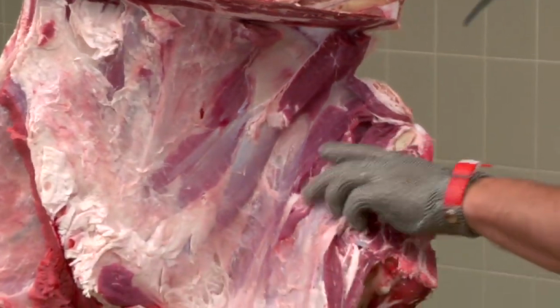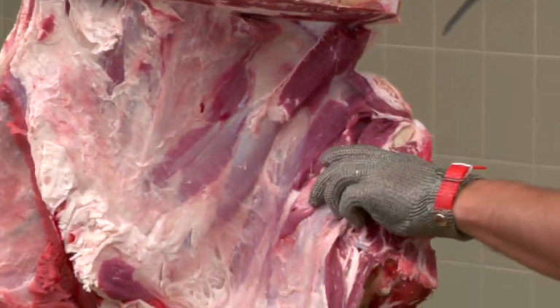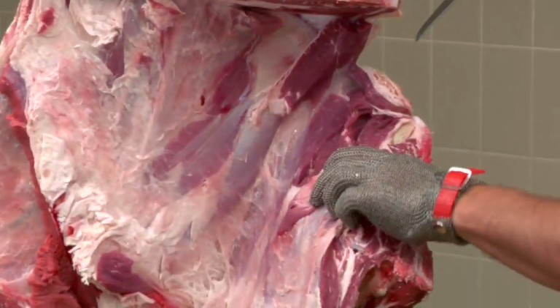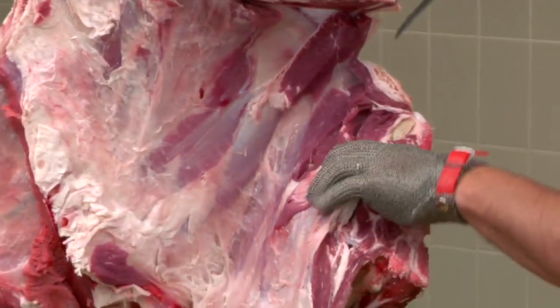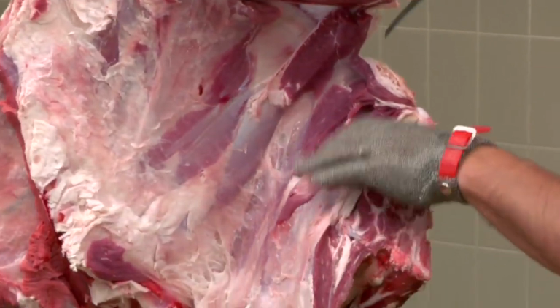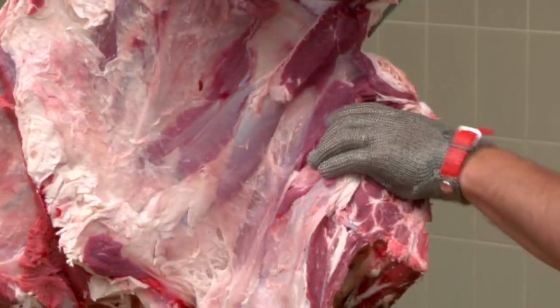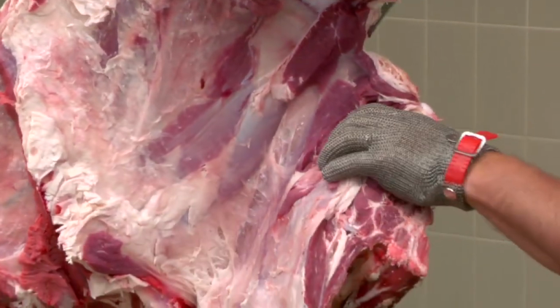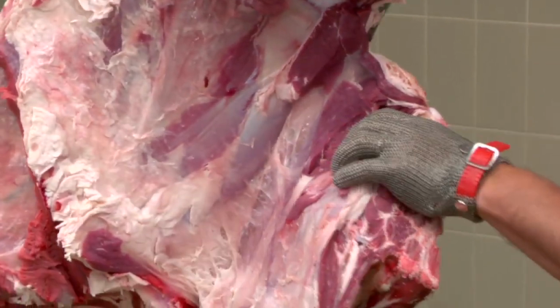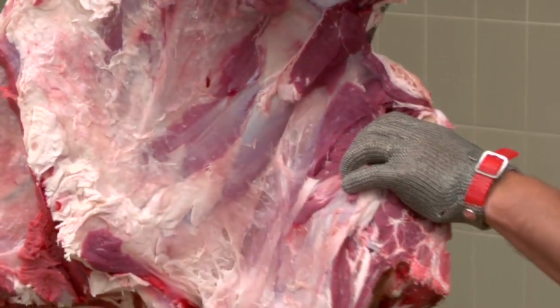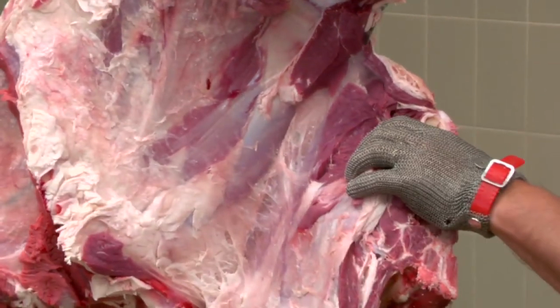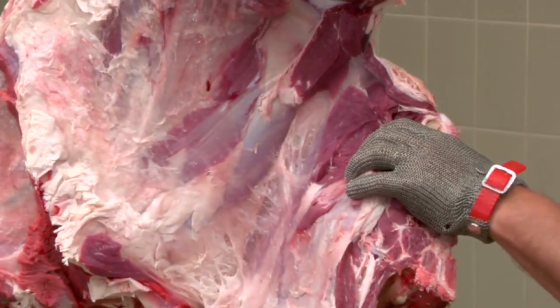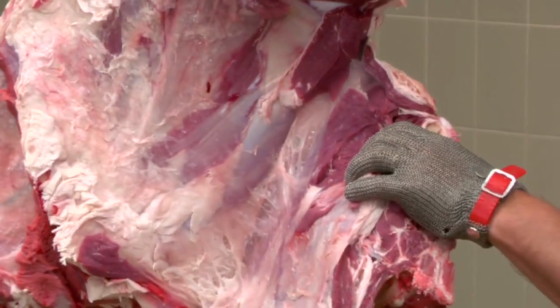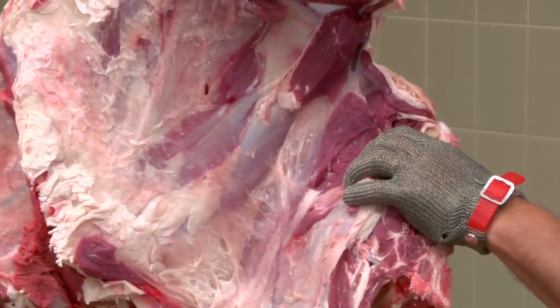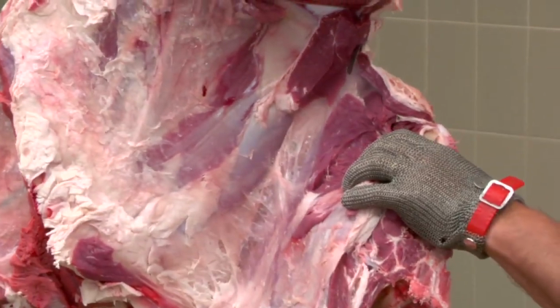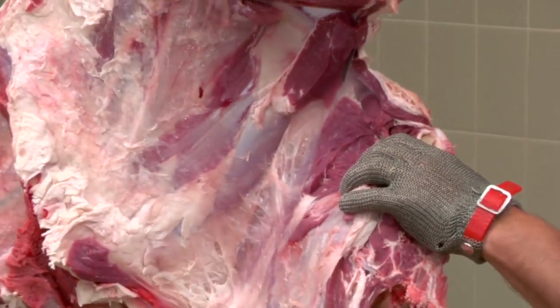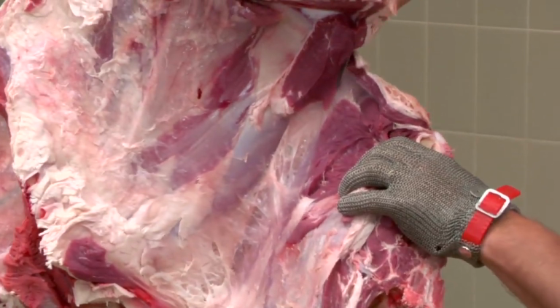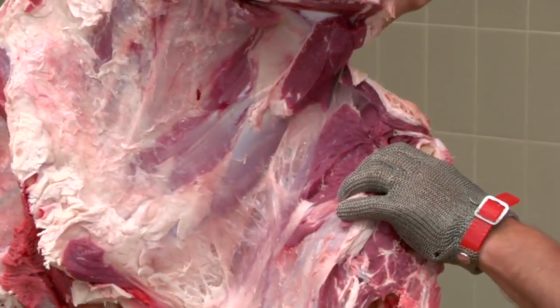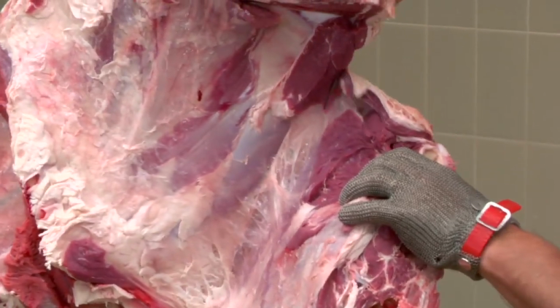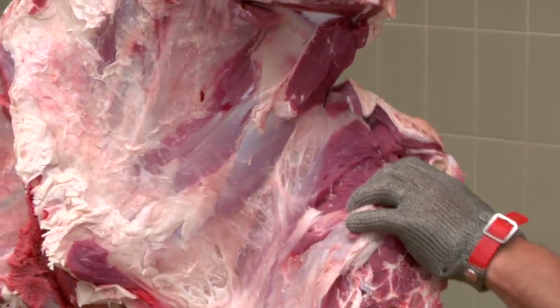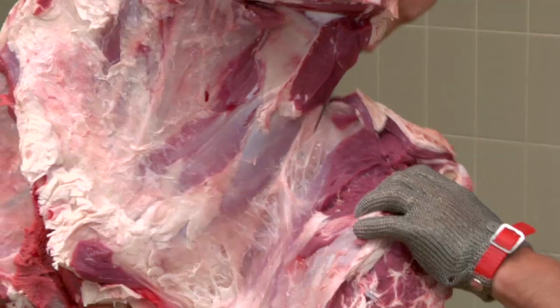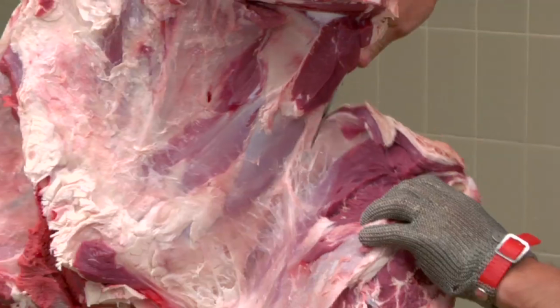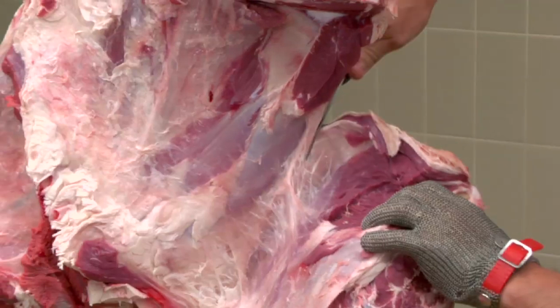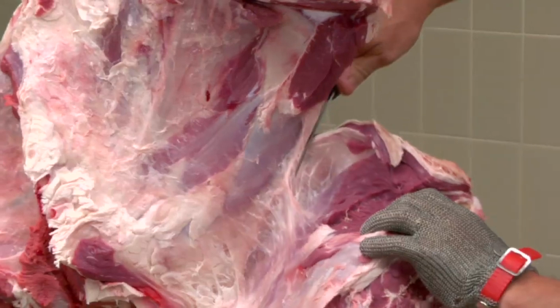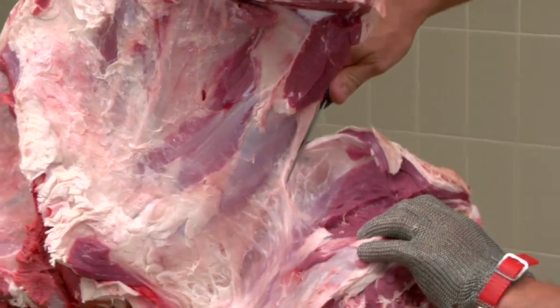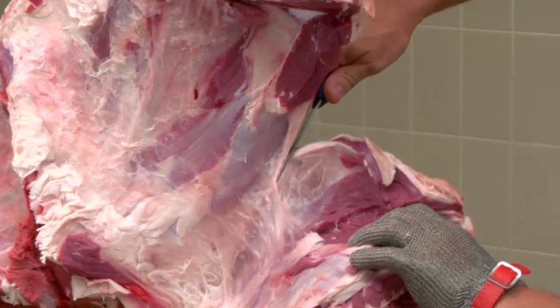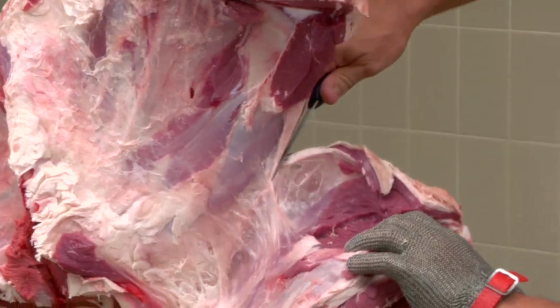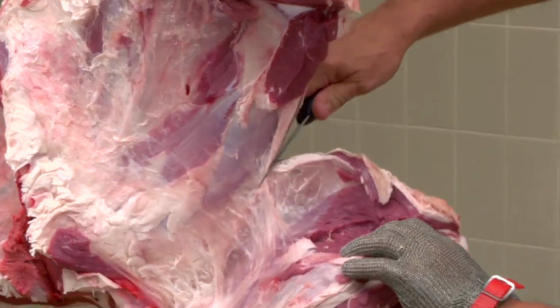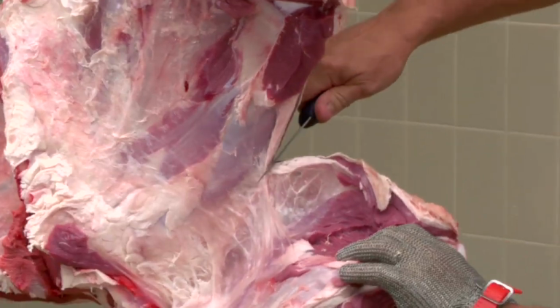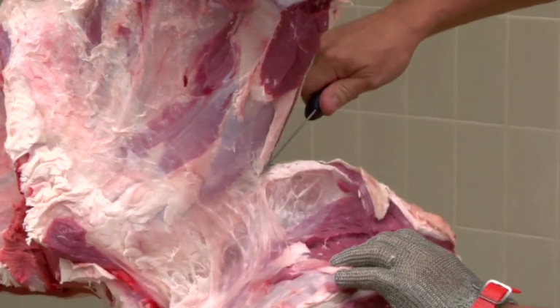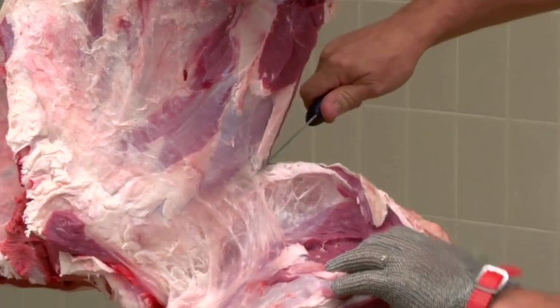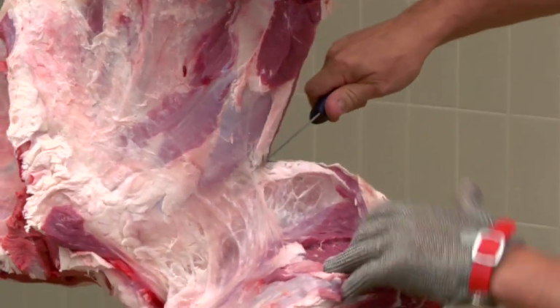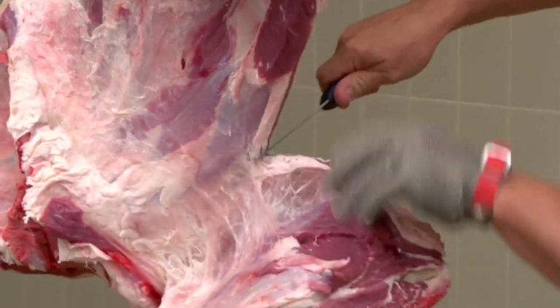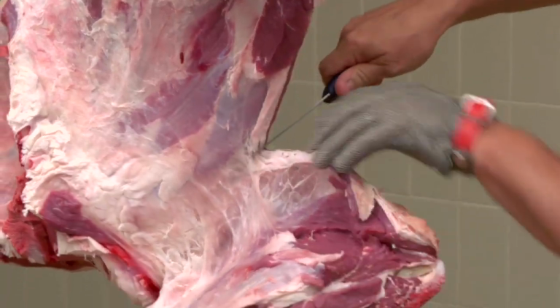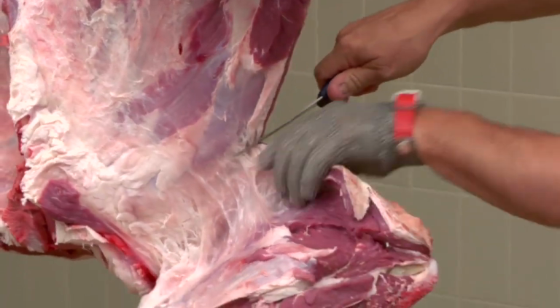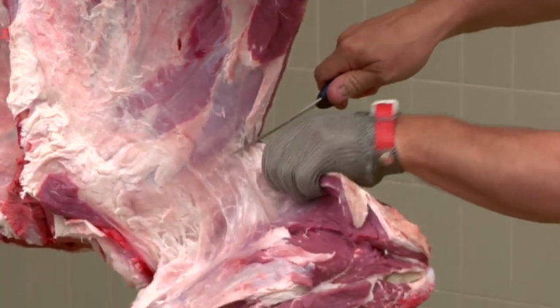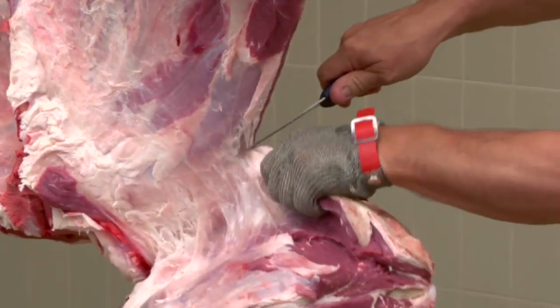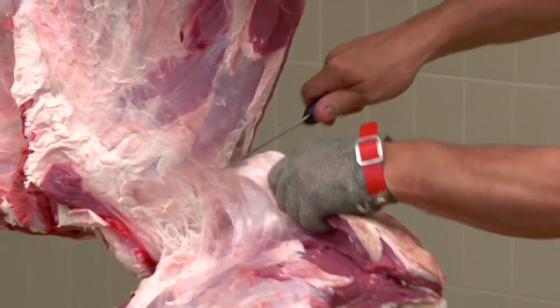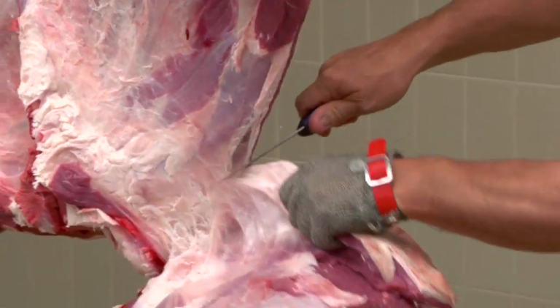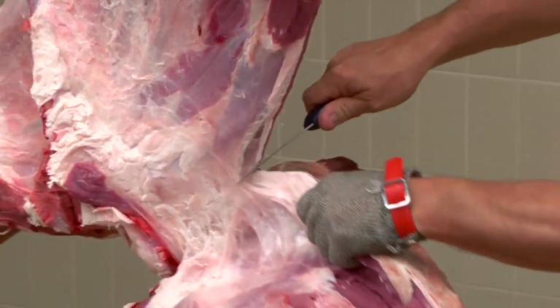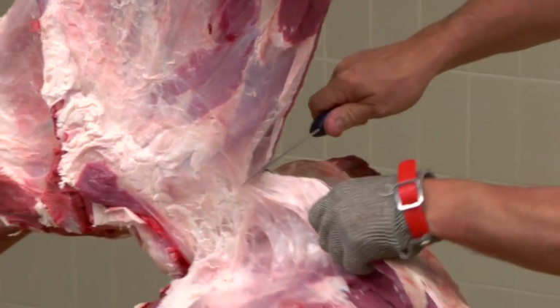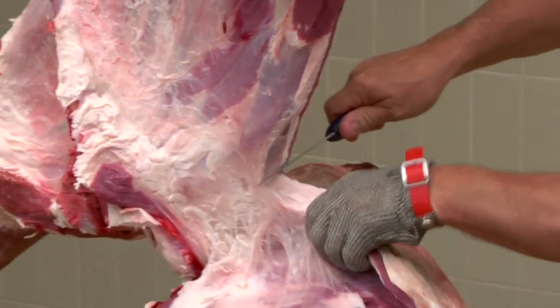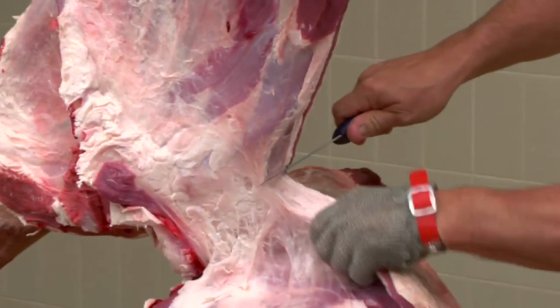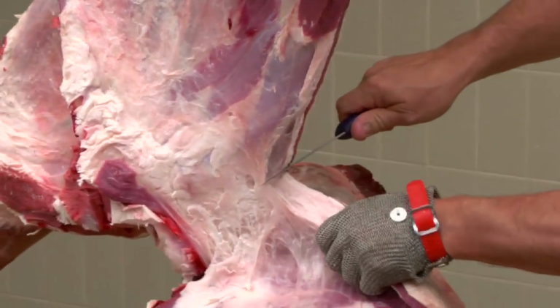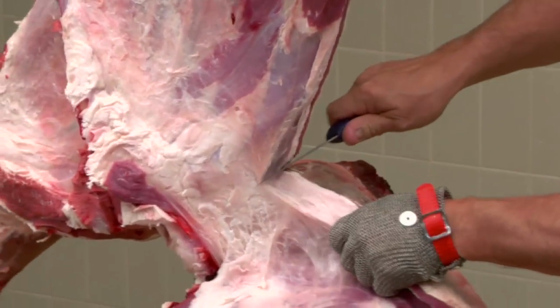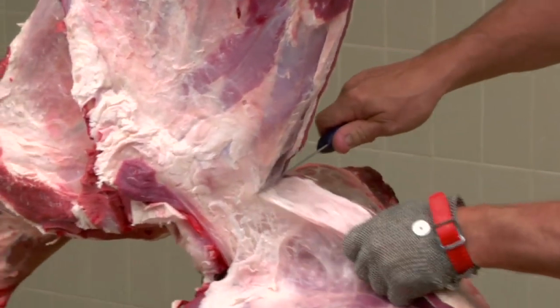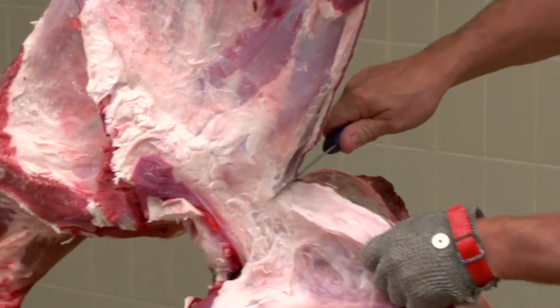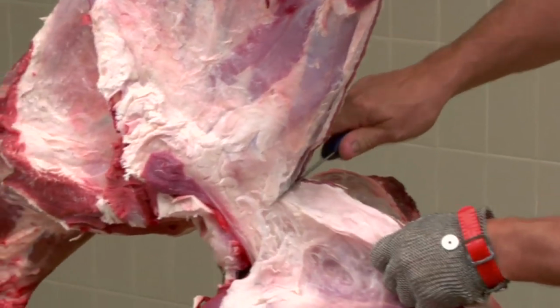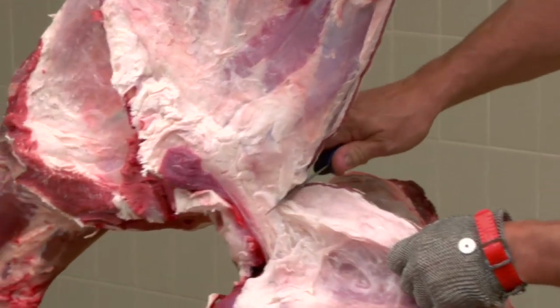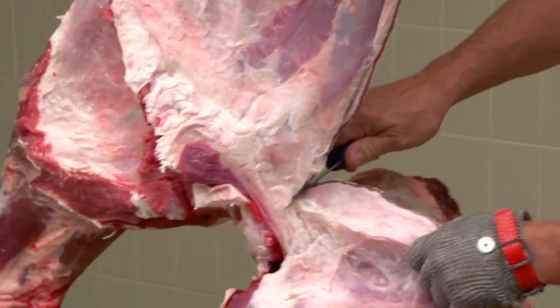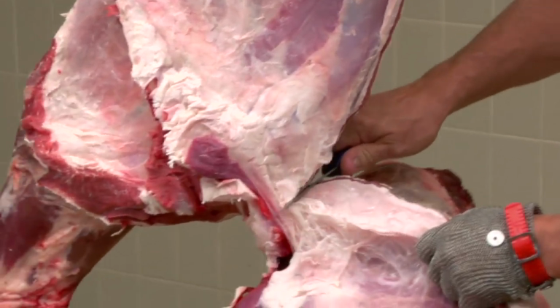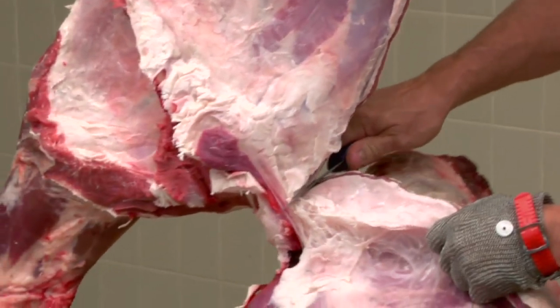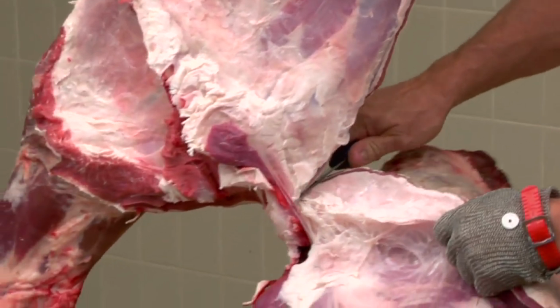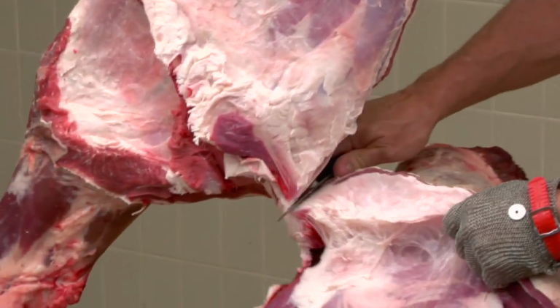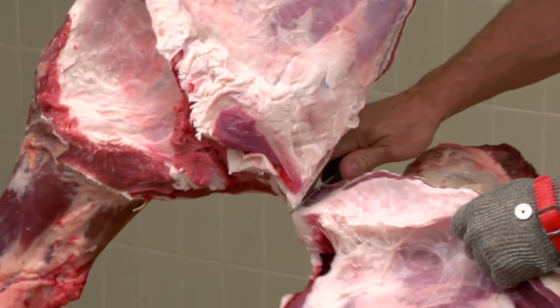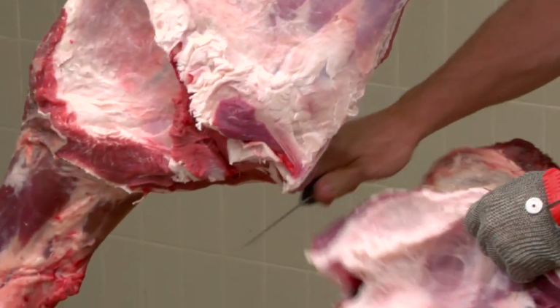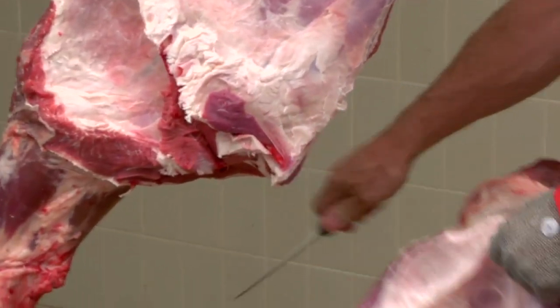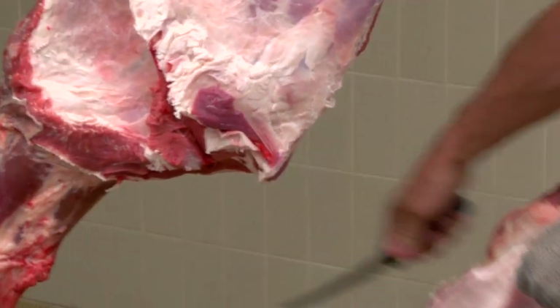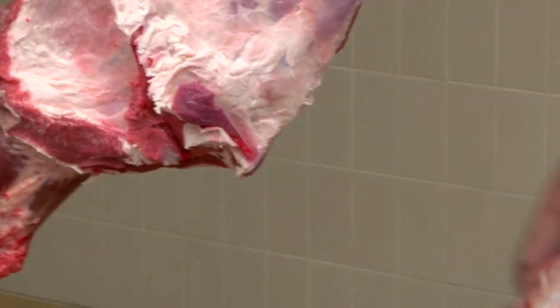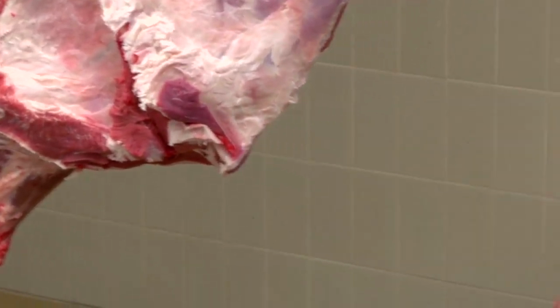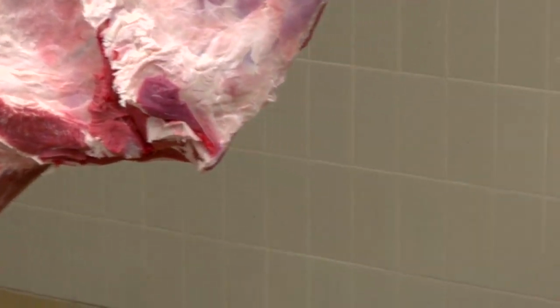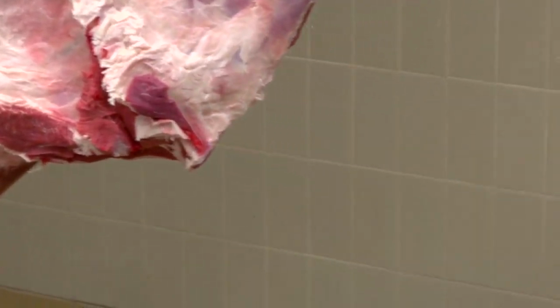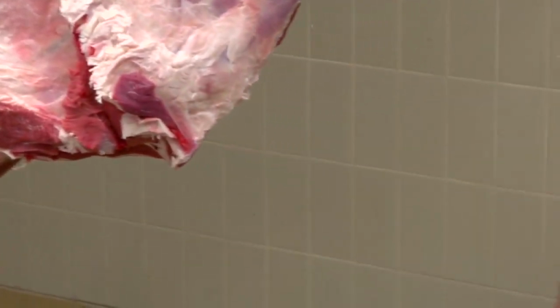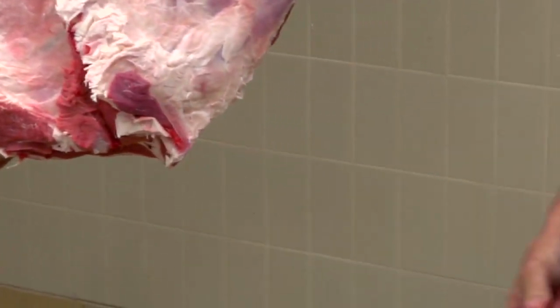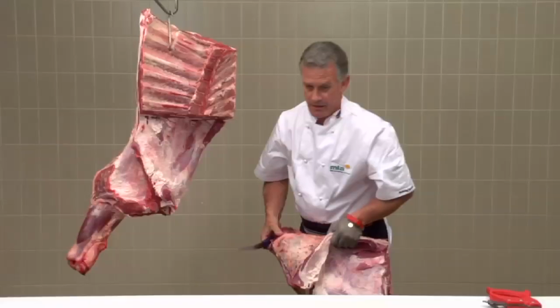Then from the top point in there, slice around the bowler, removing the chuck.